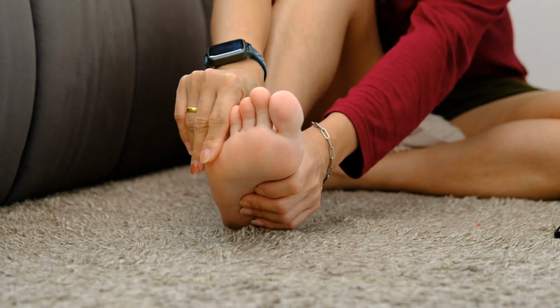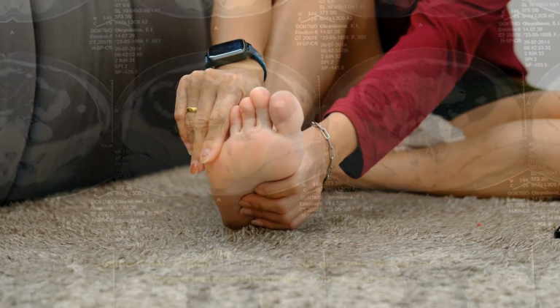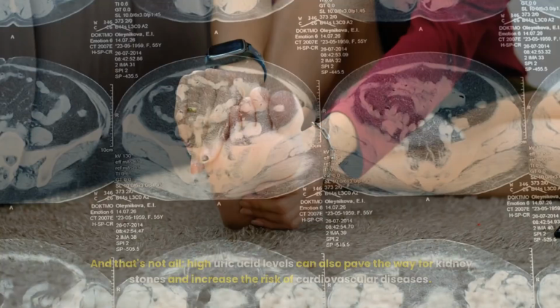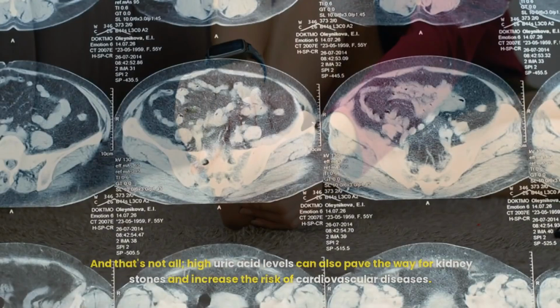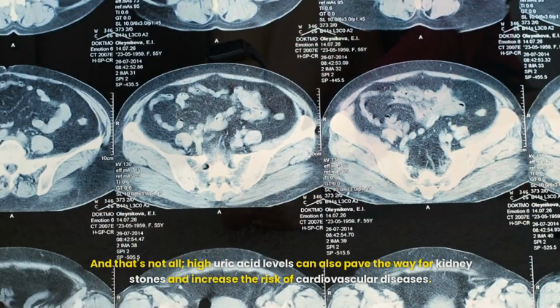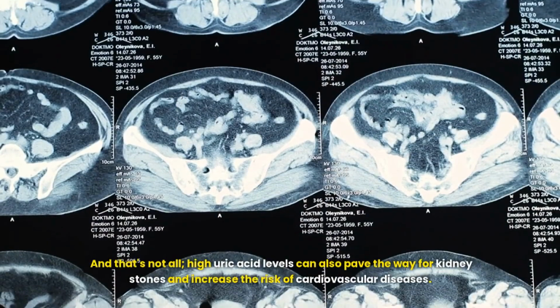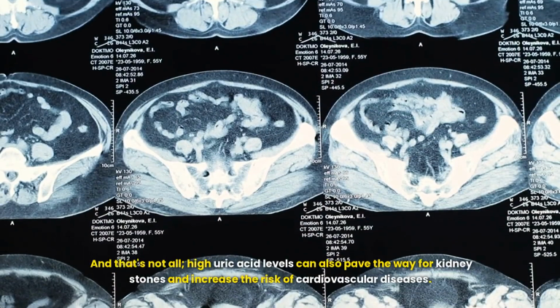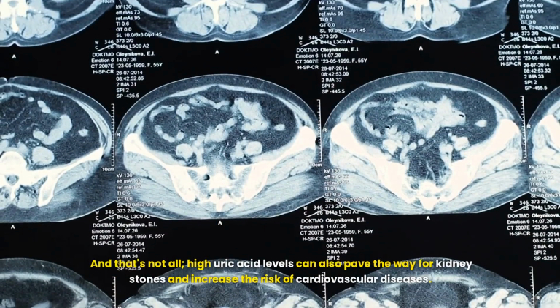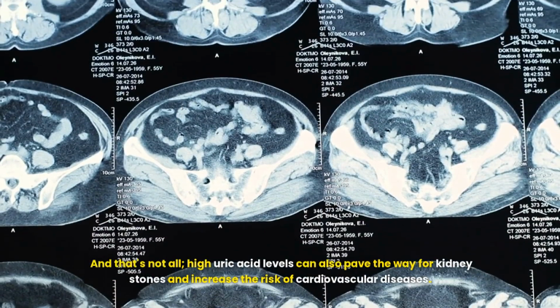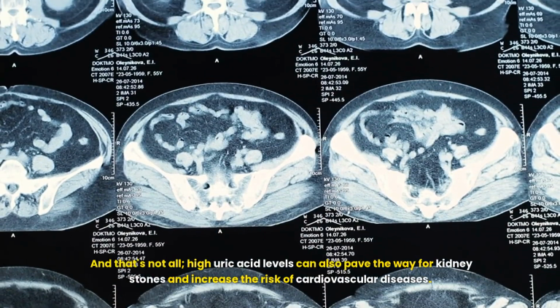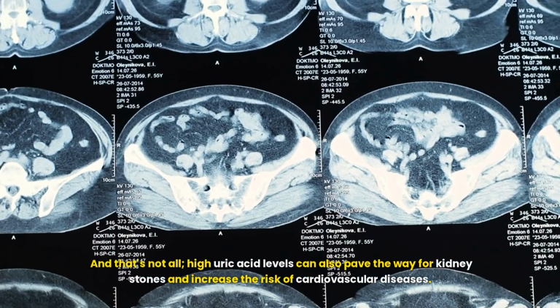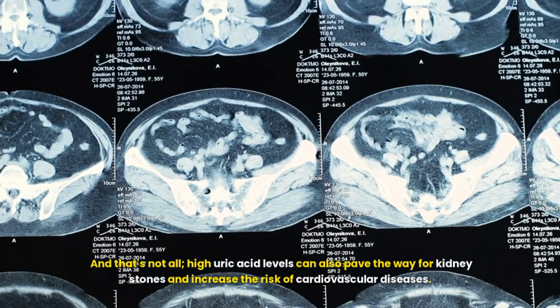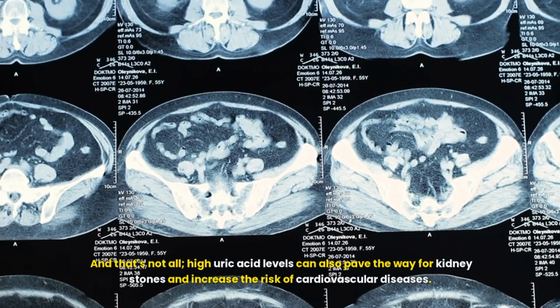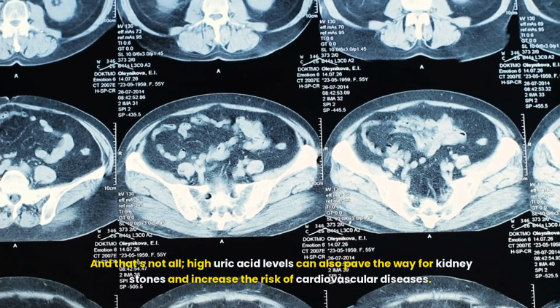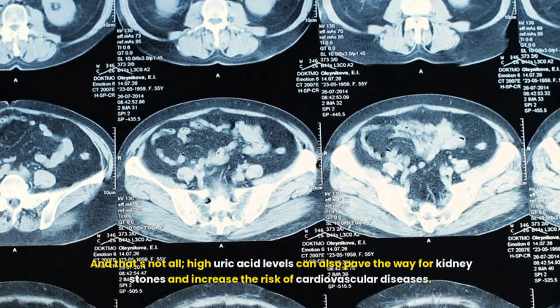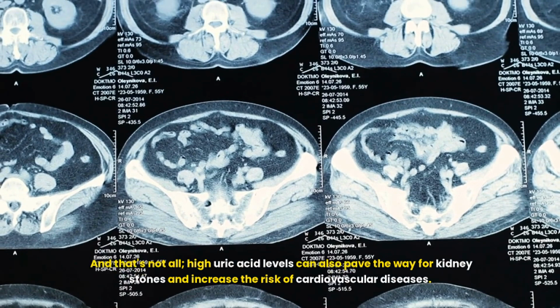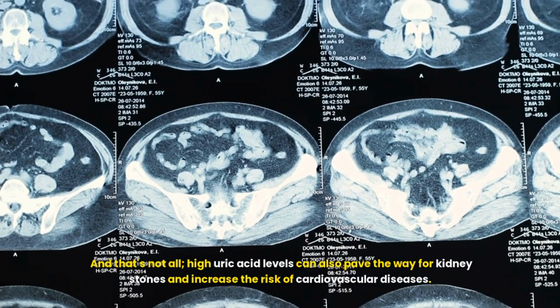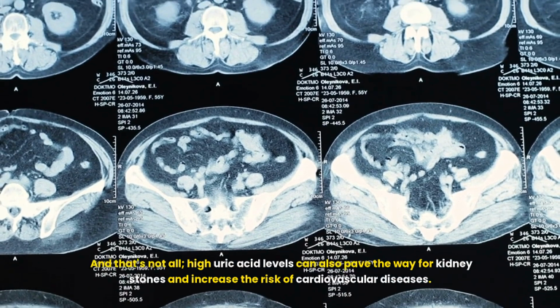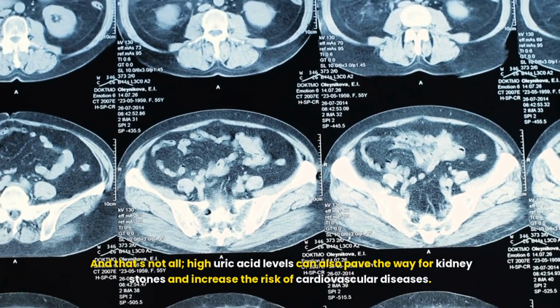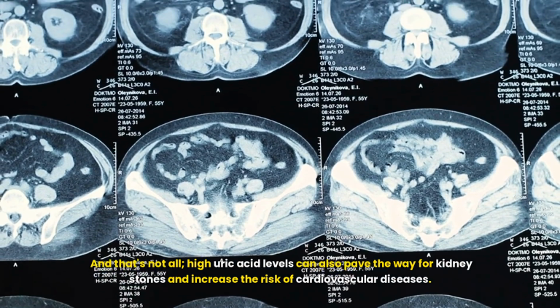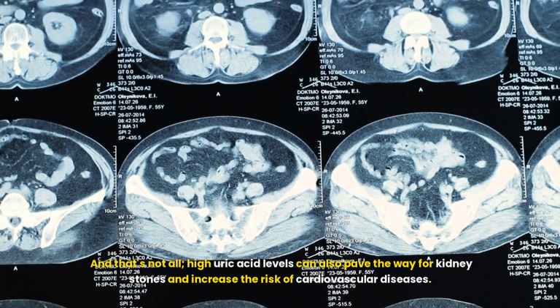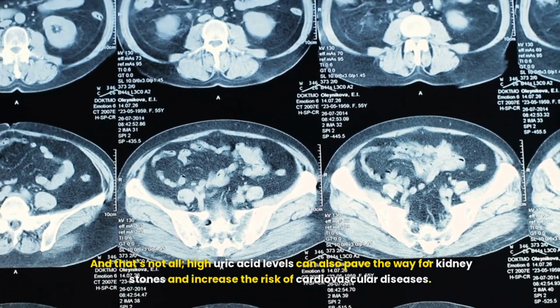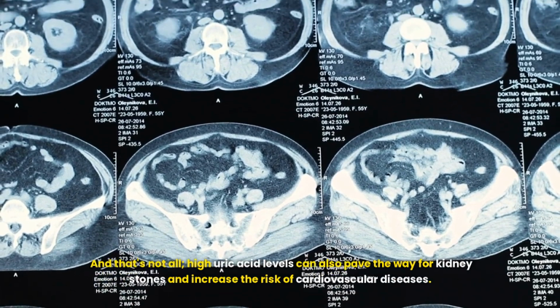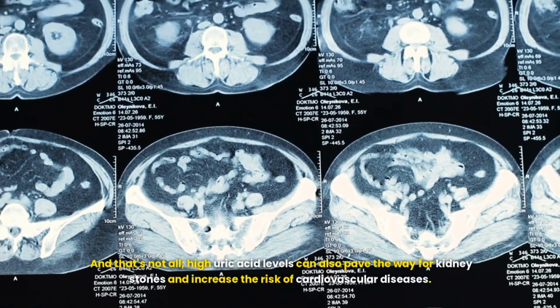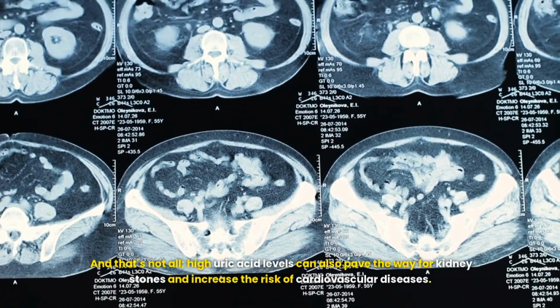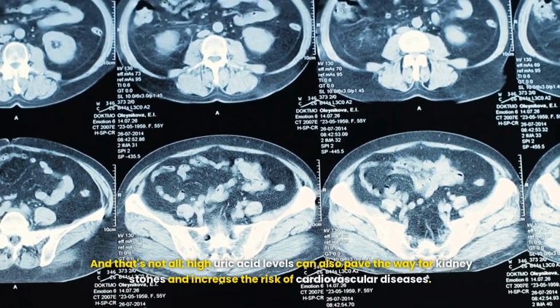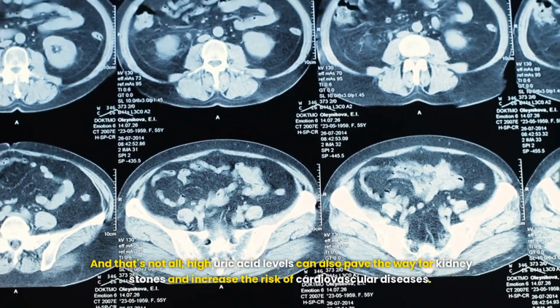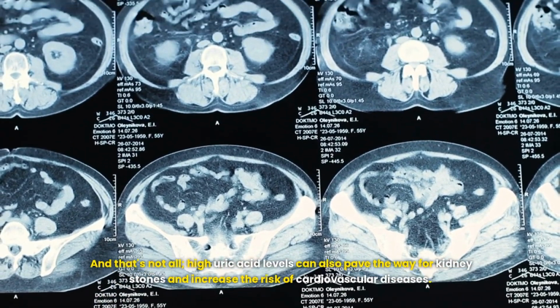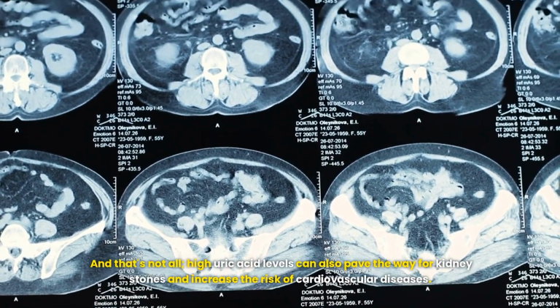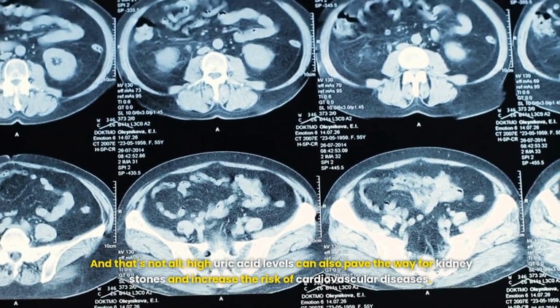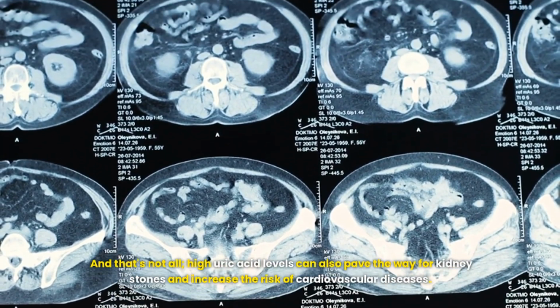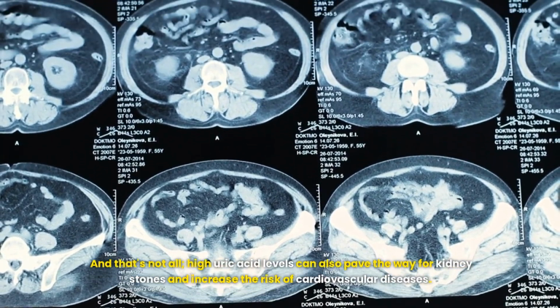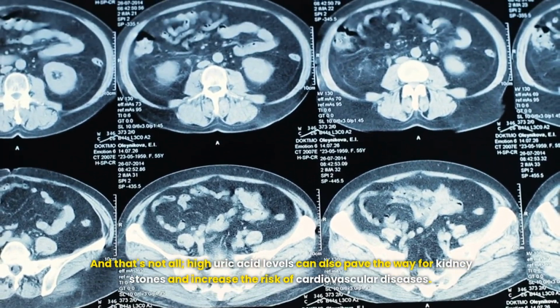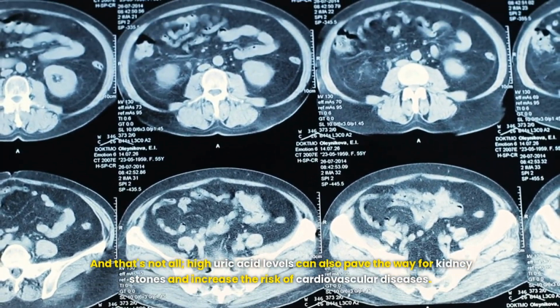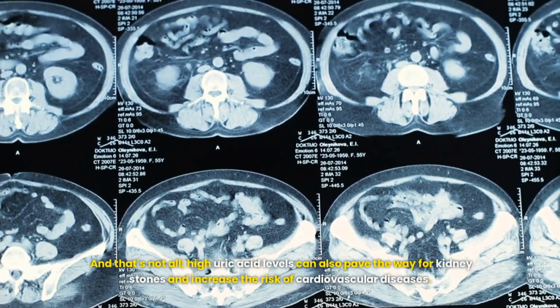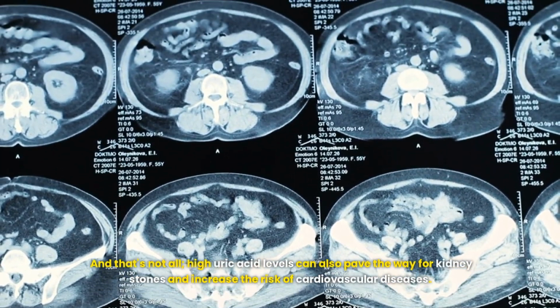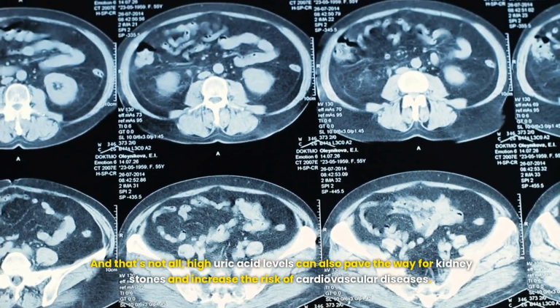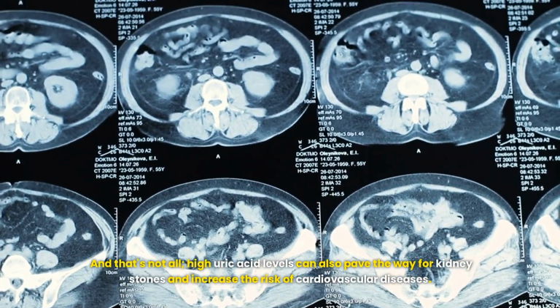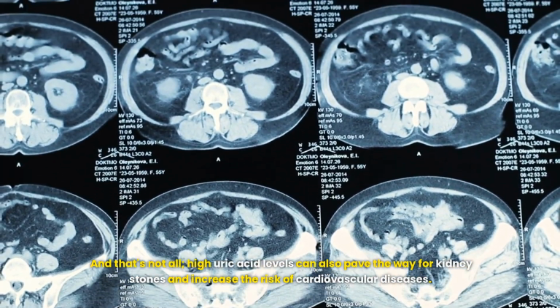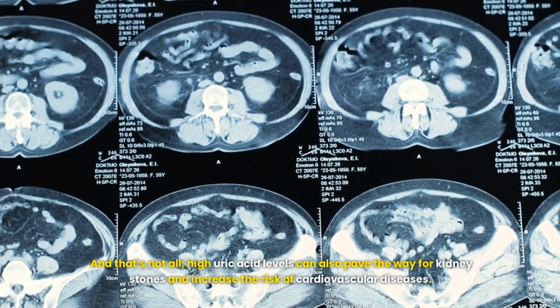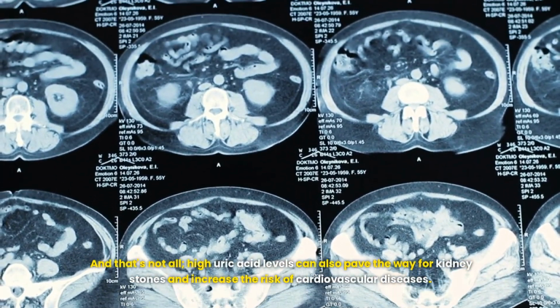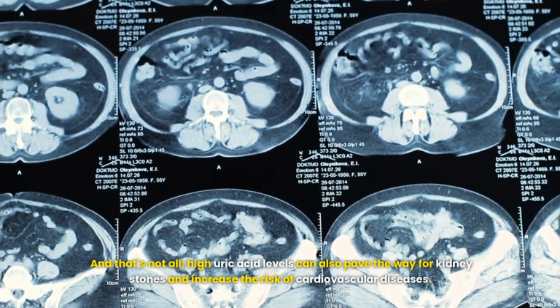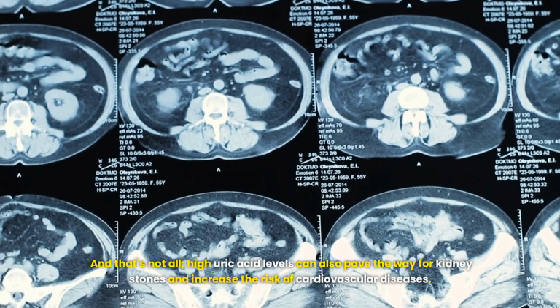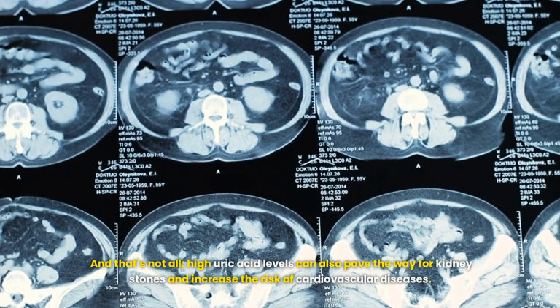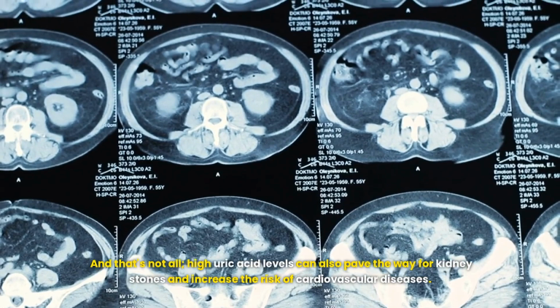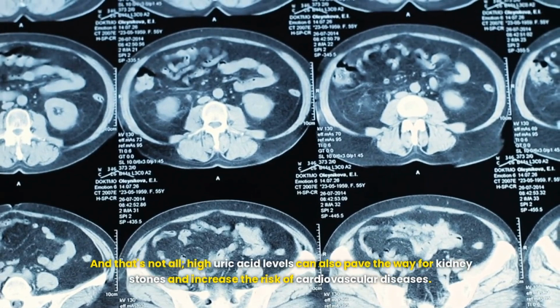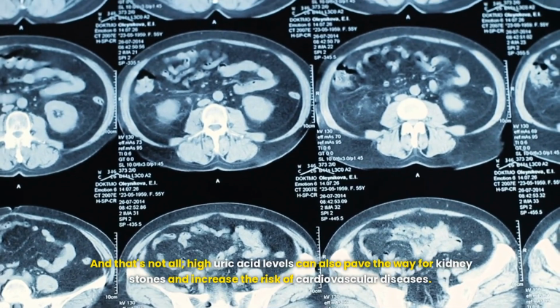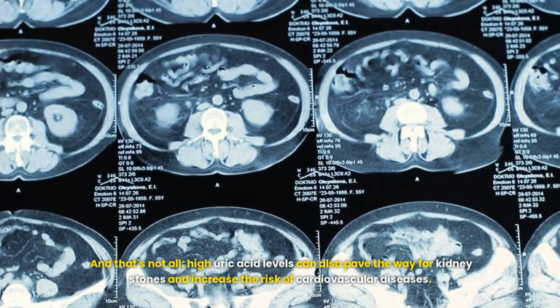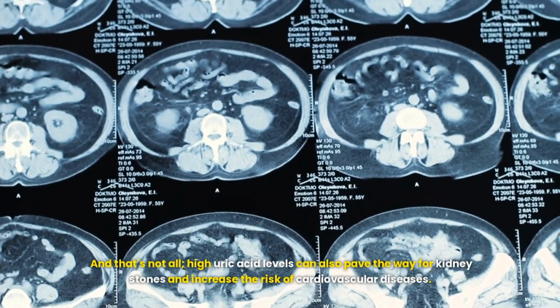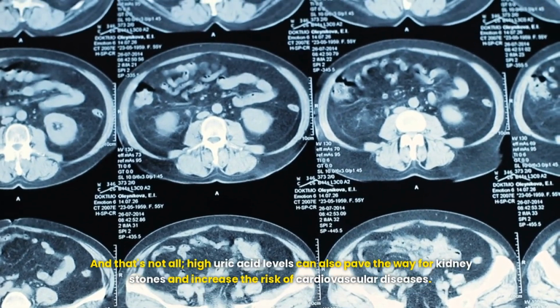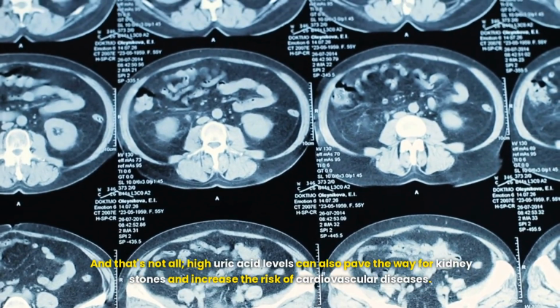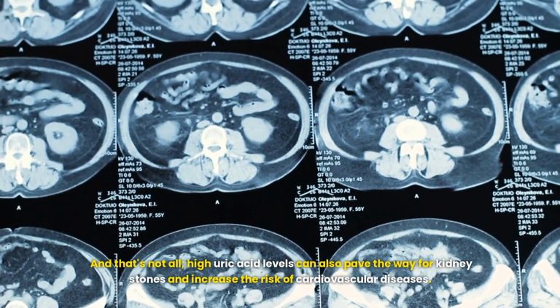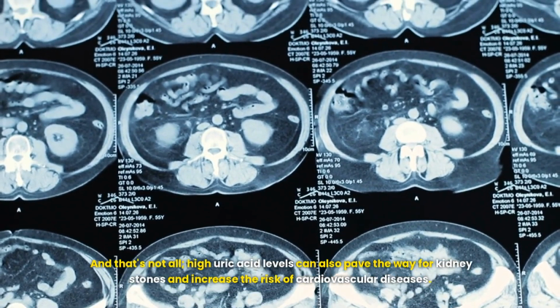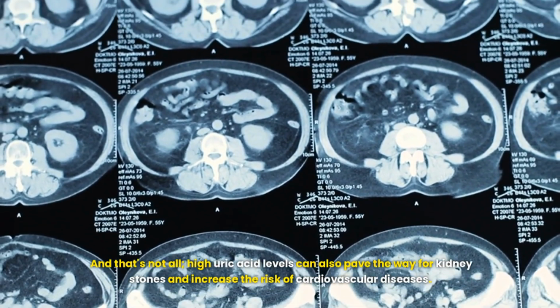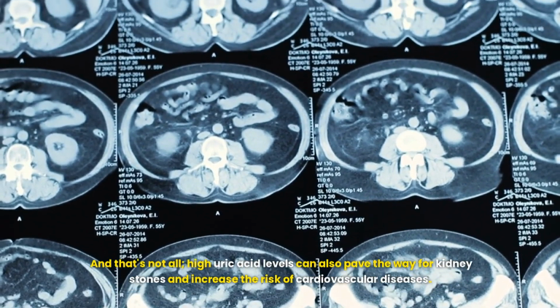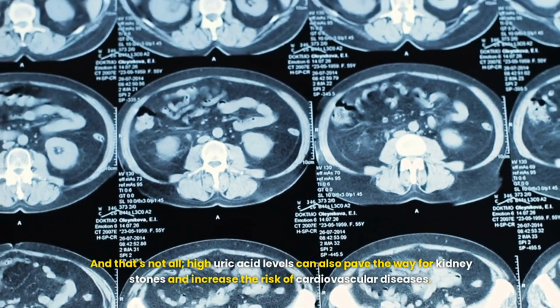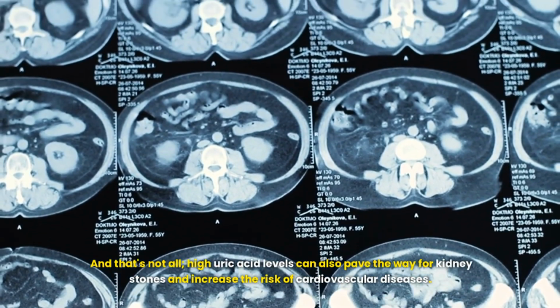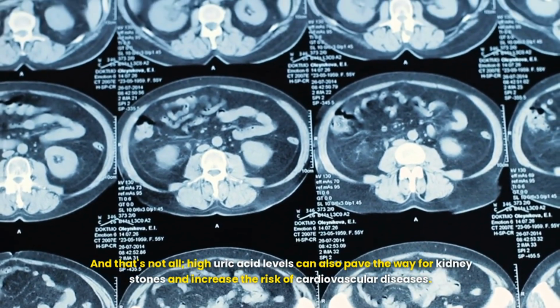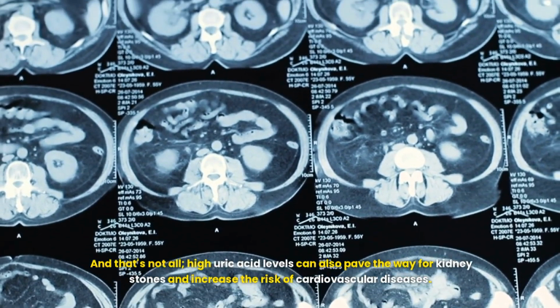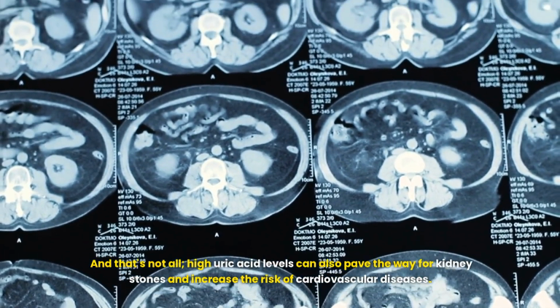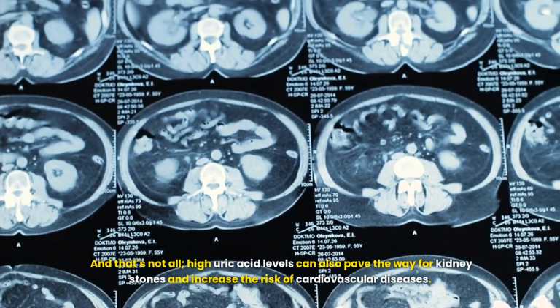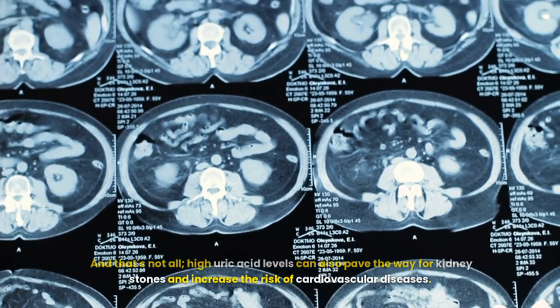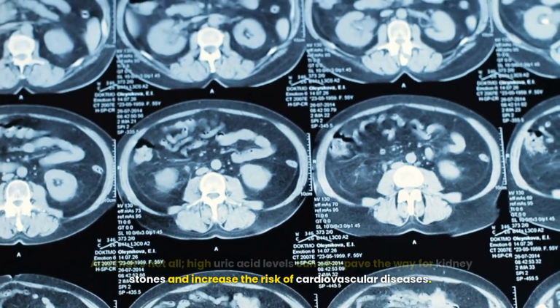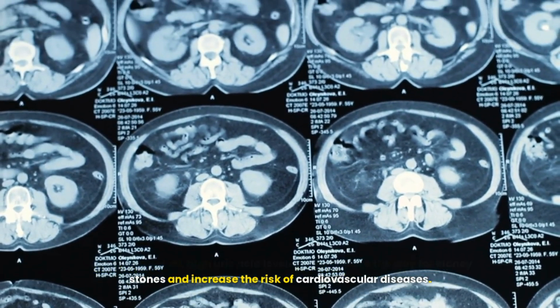And that's not all. High uric acid levels can also pave the way for kidney stones and increase the risk of cardiovascular diseases.